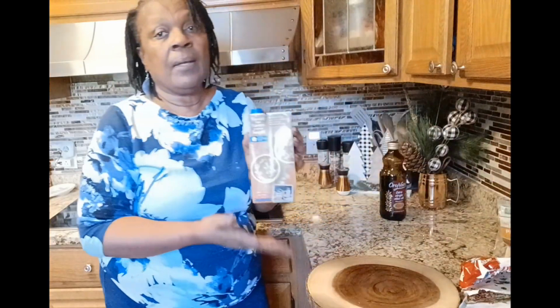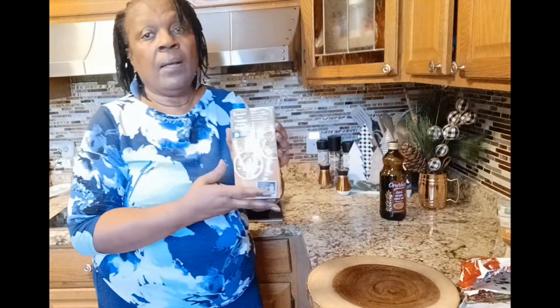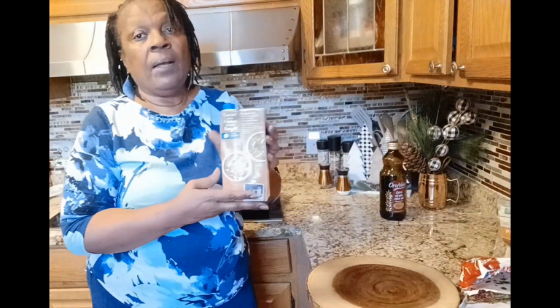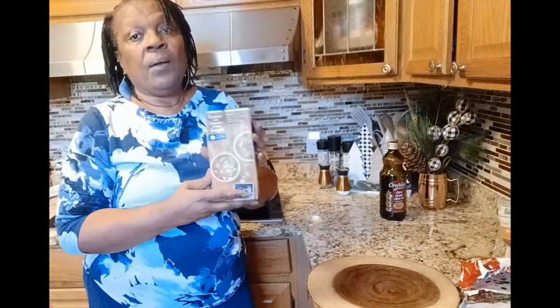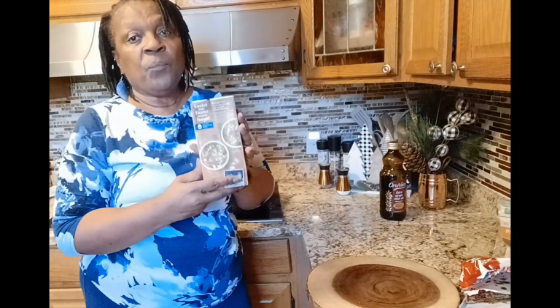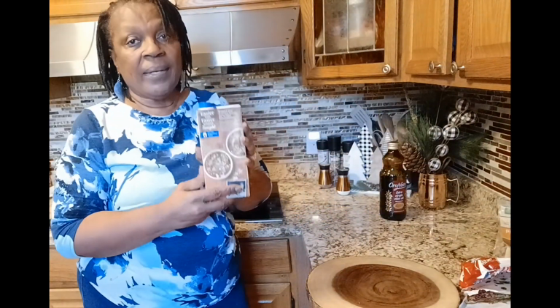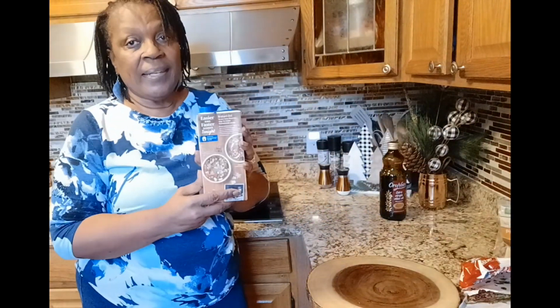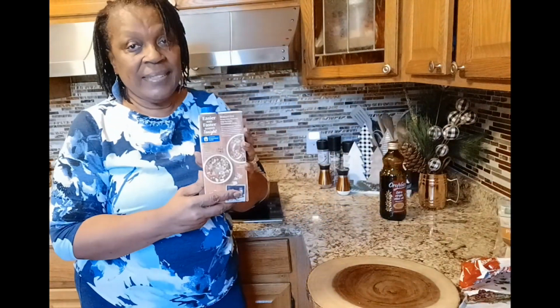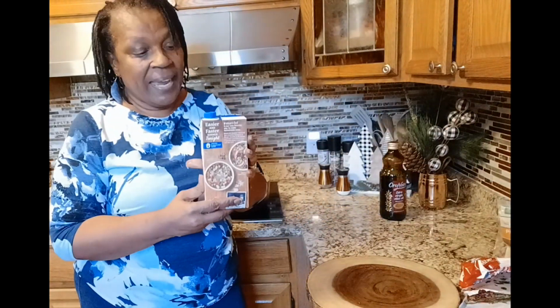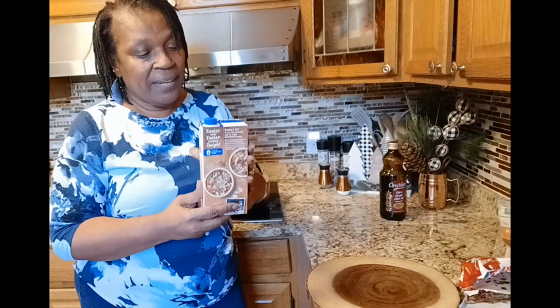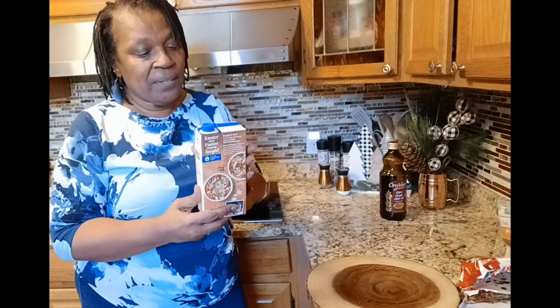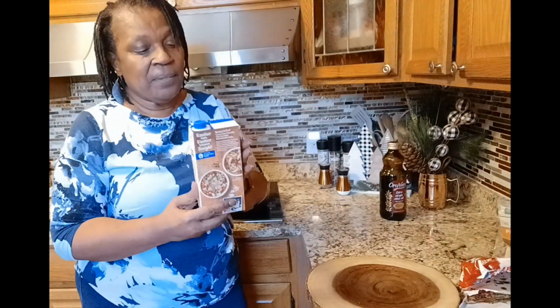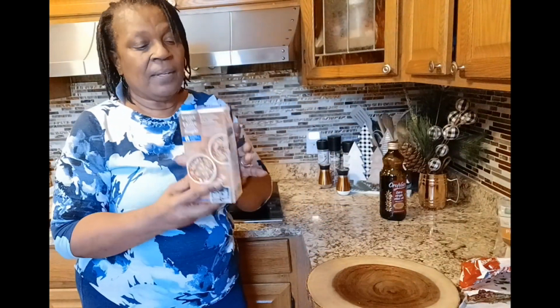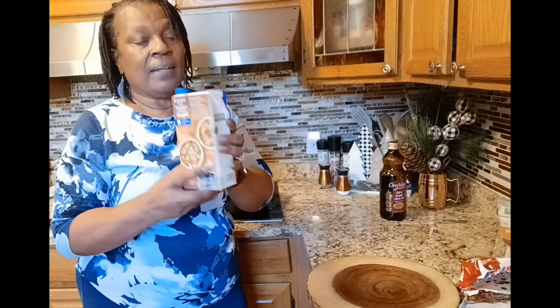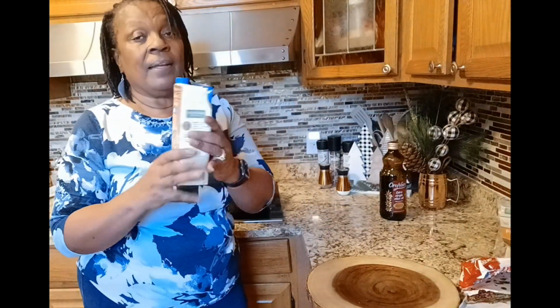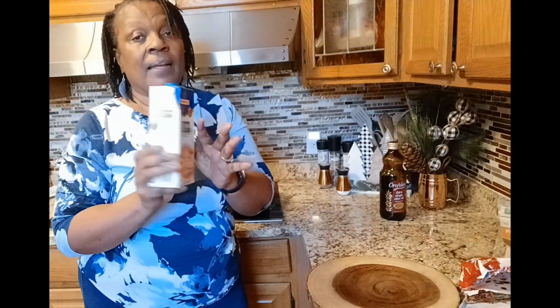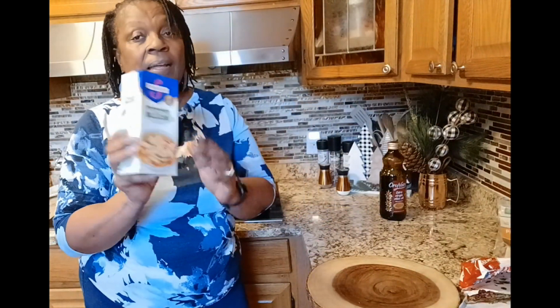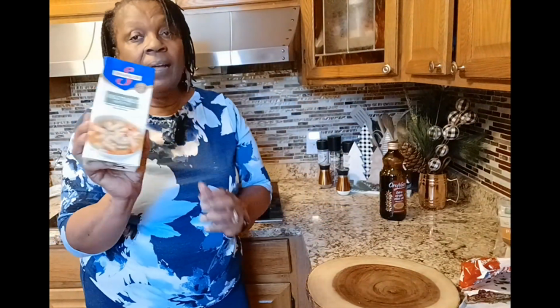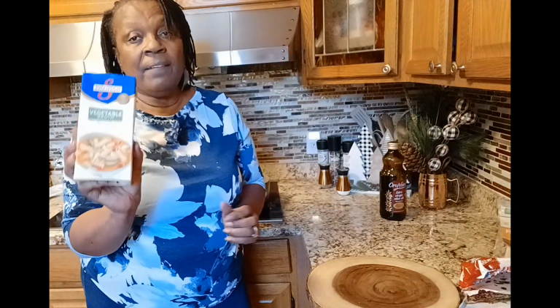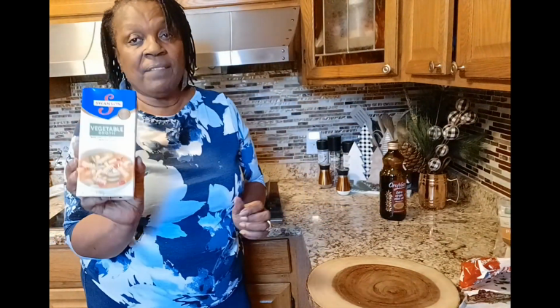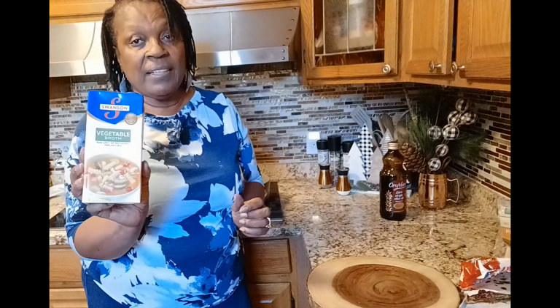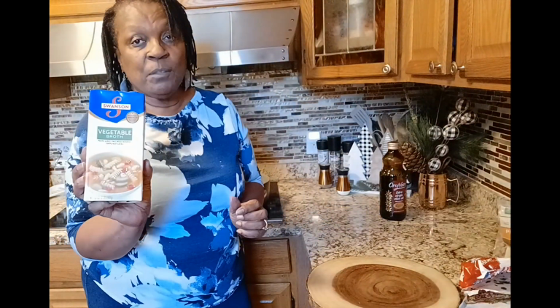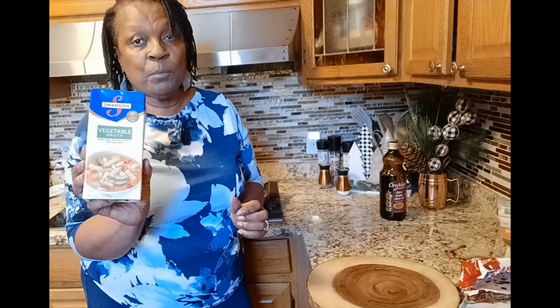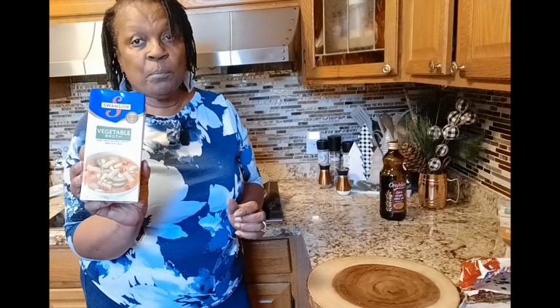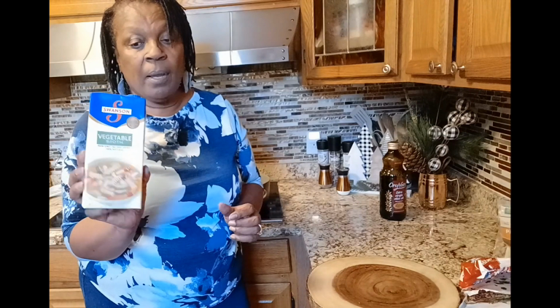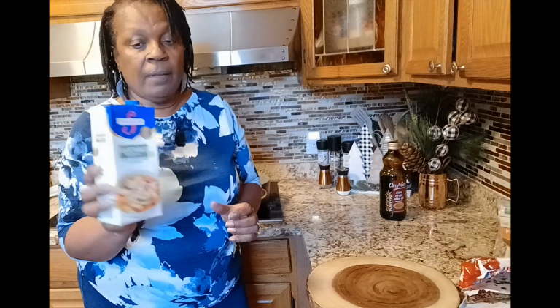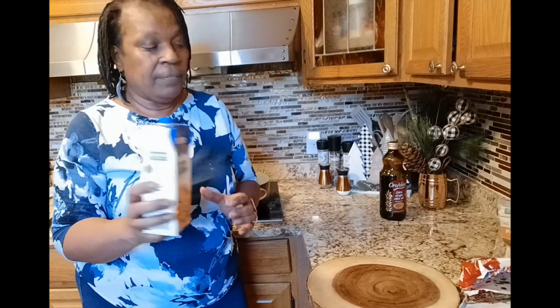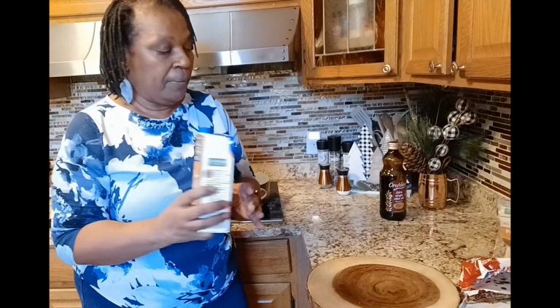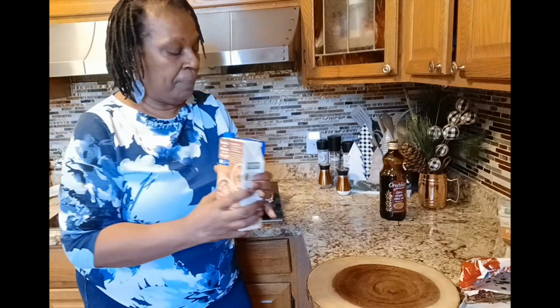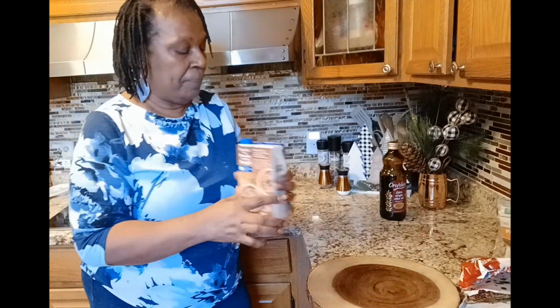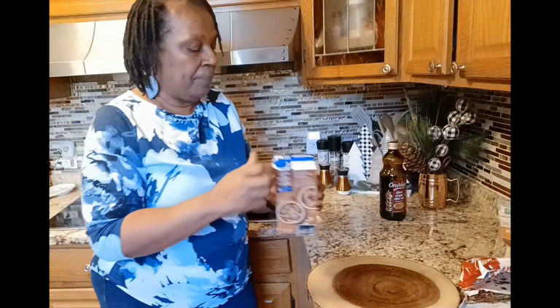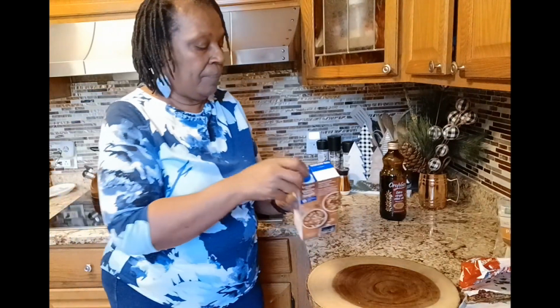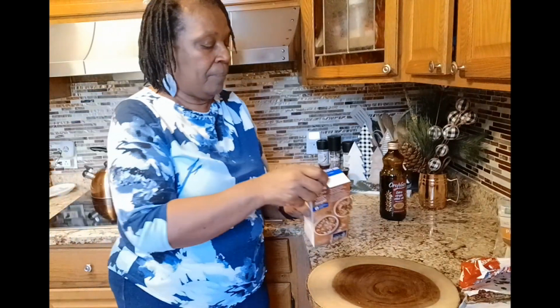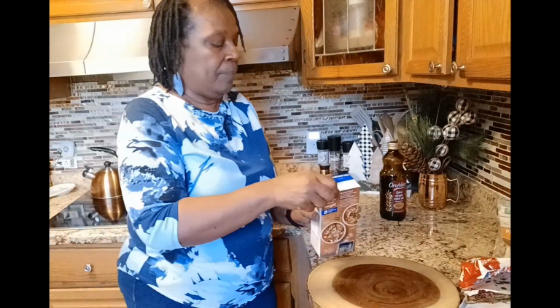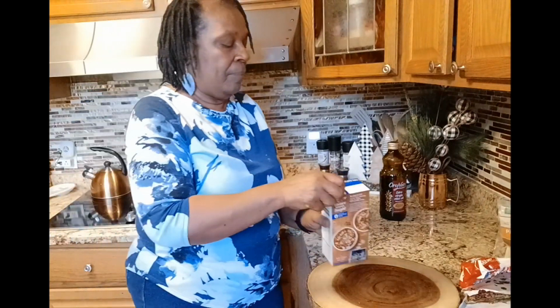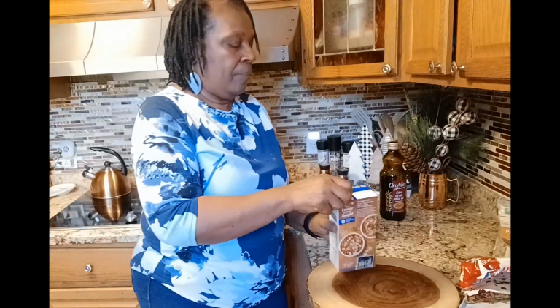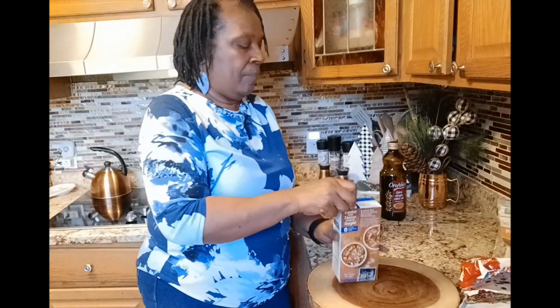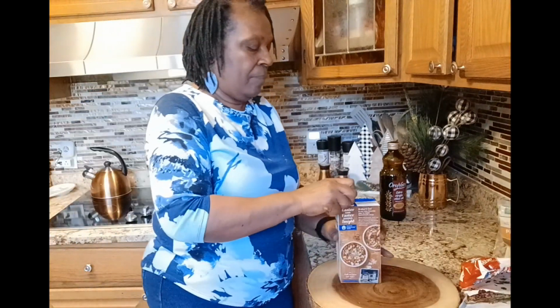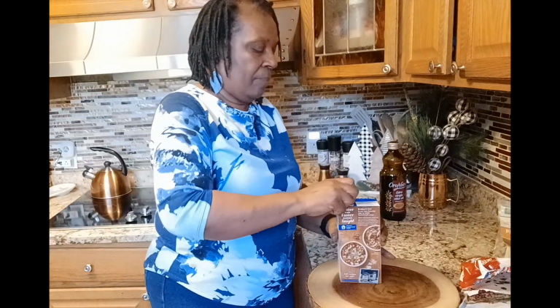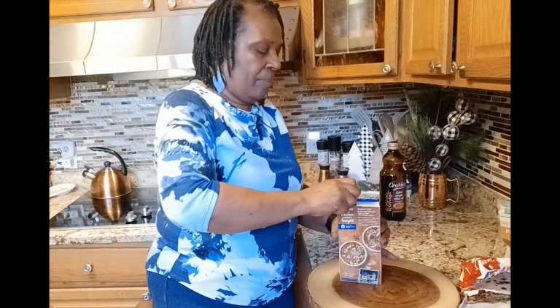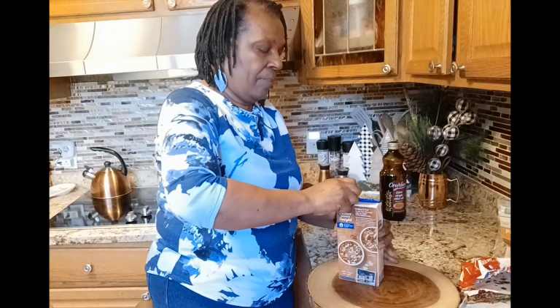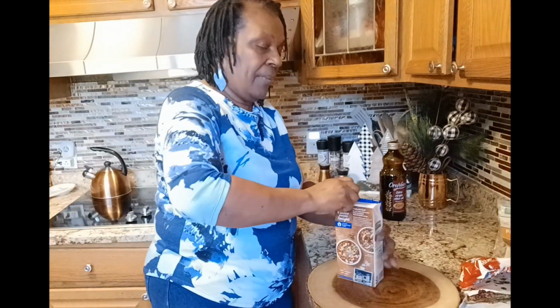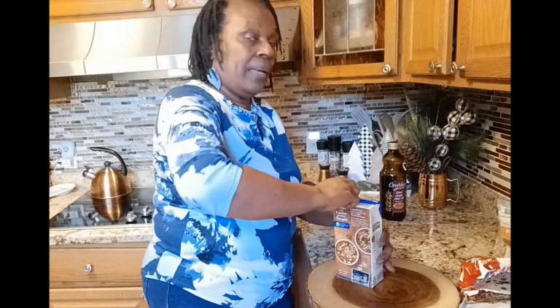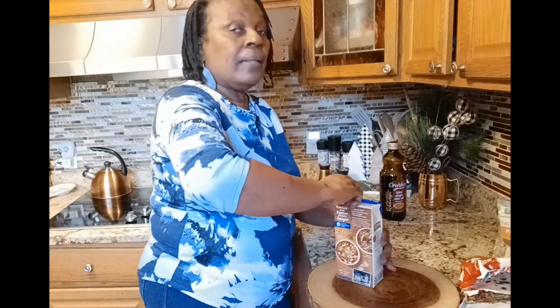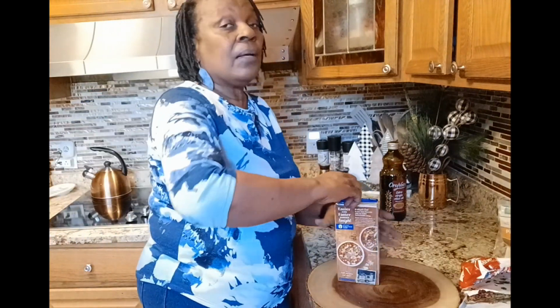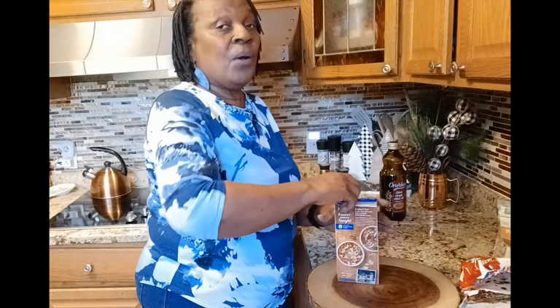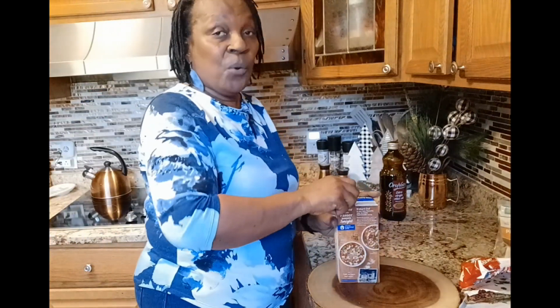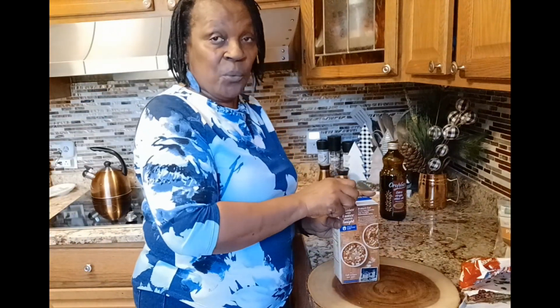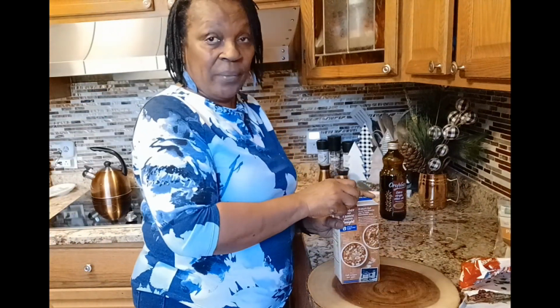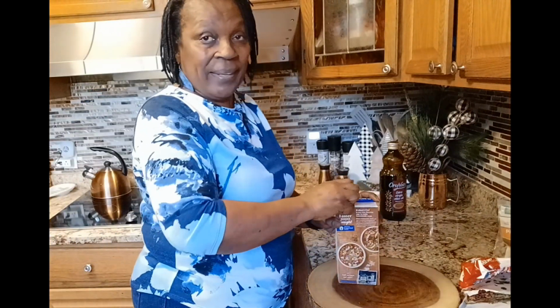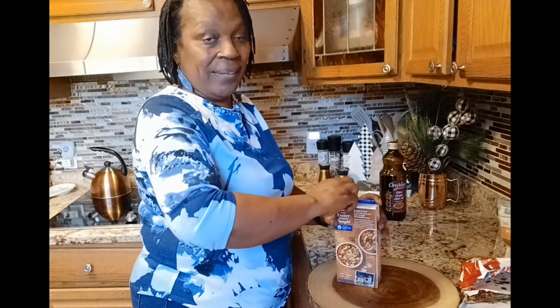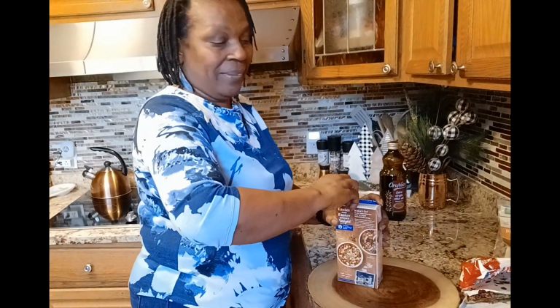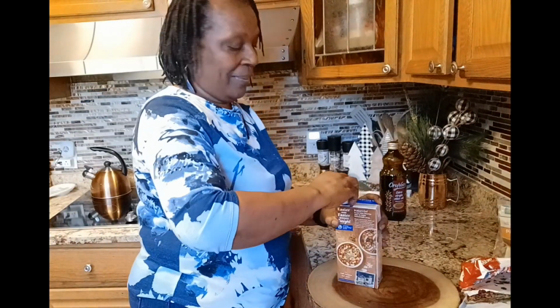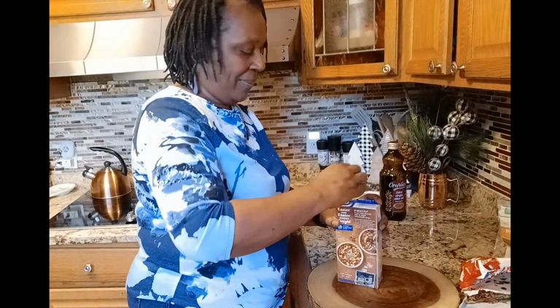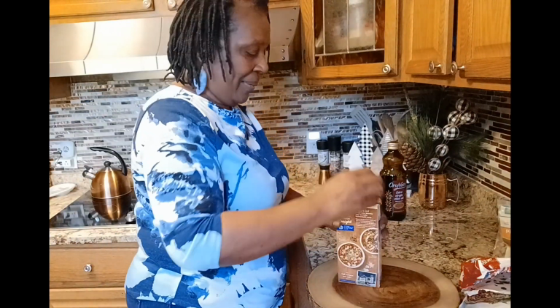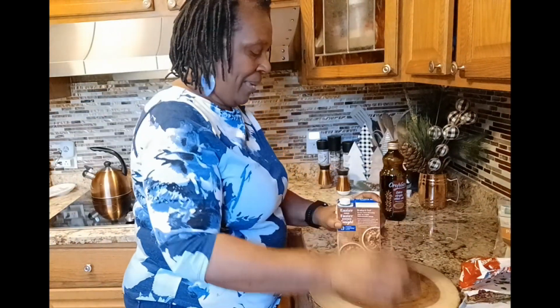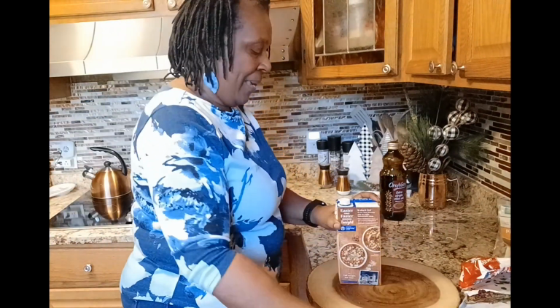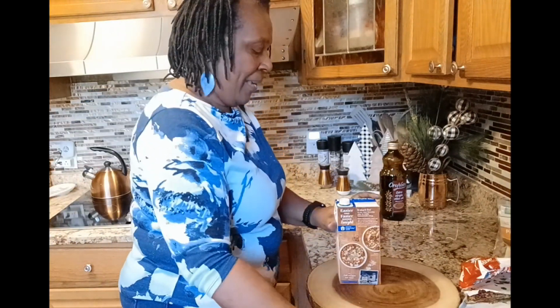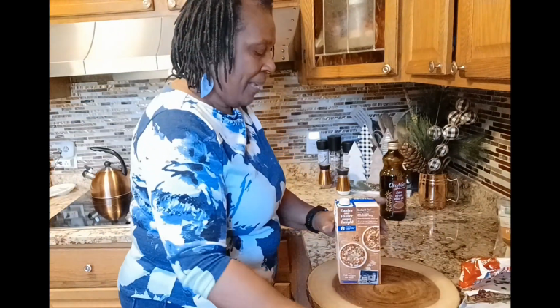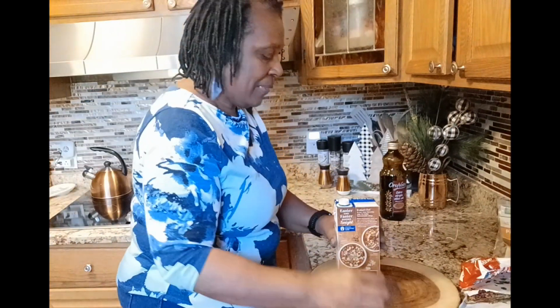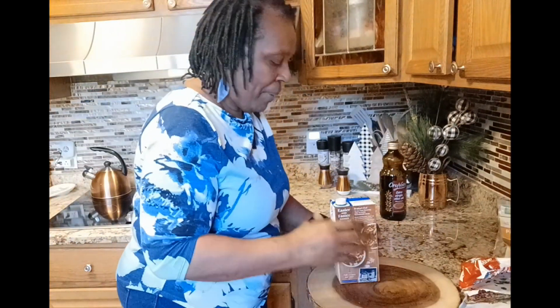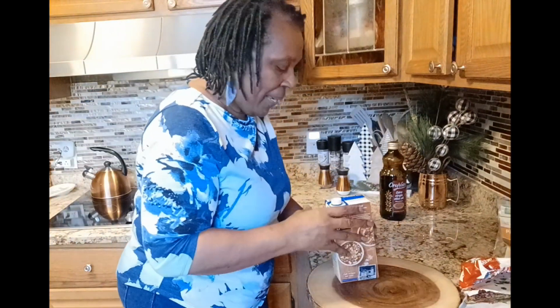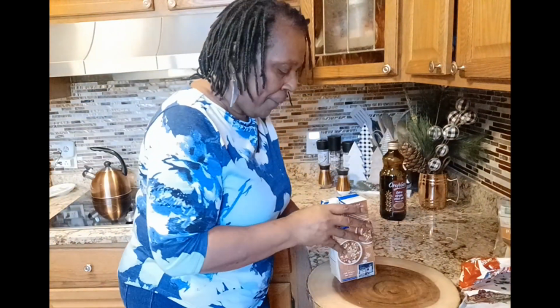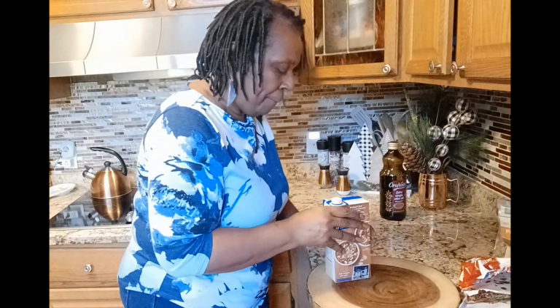One container of vegetable broth — the whole thing, yes ma'am.